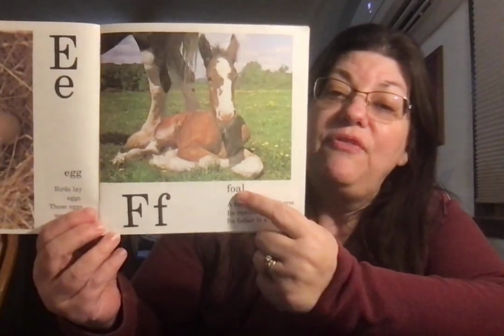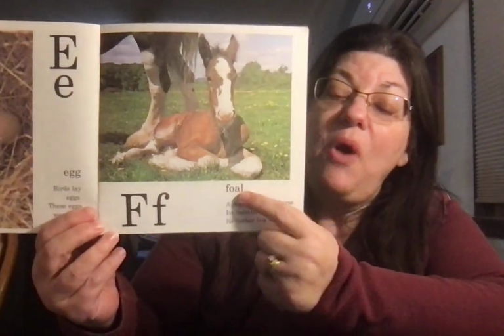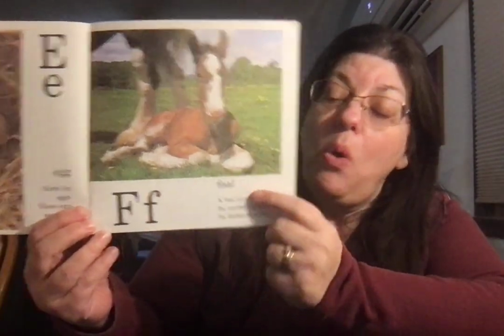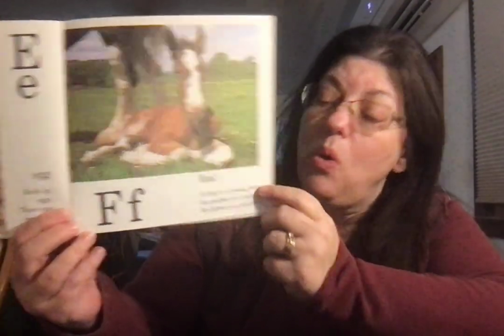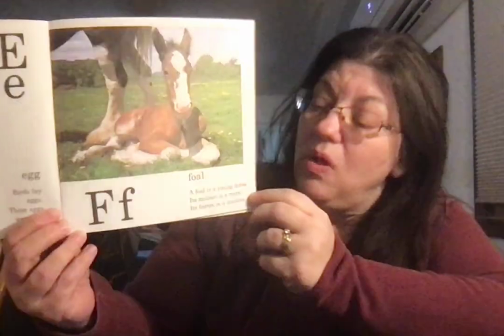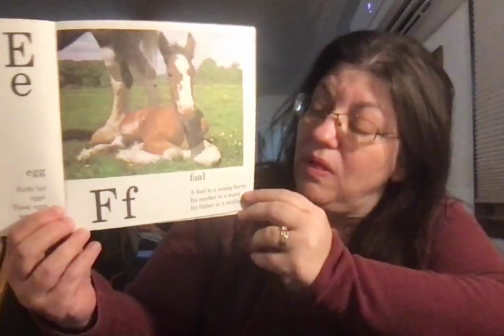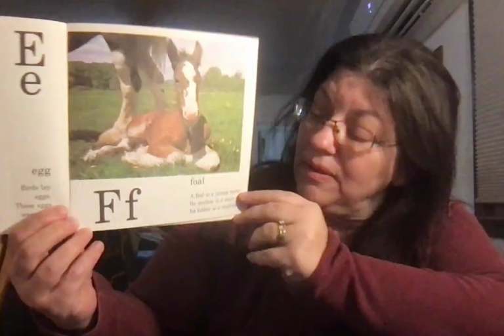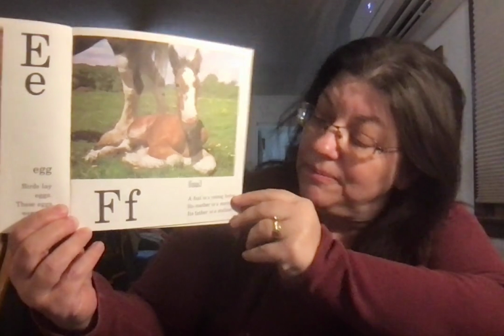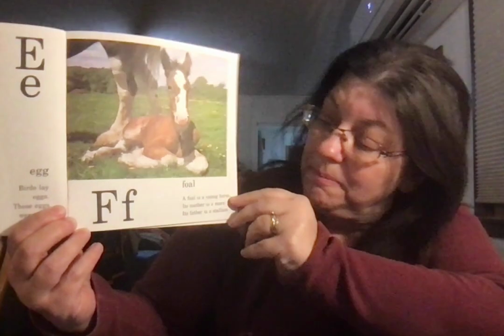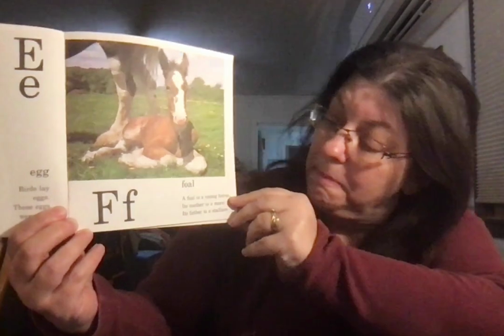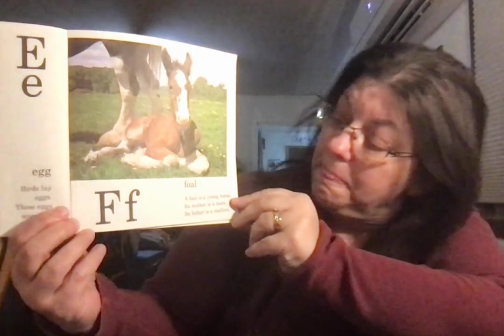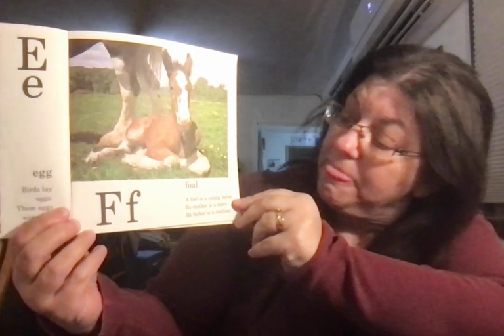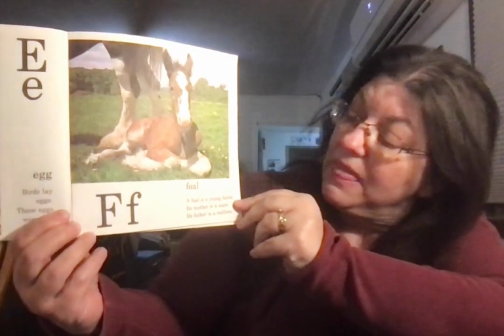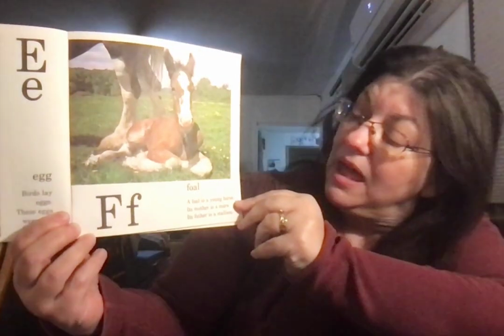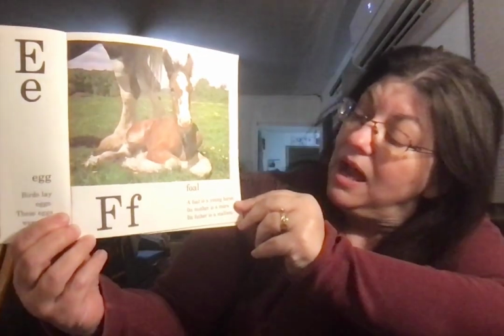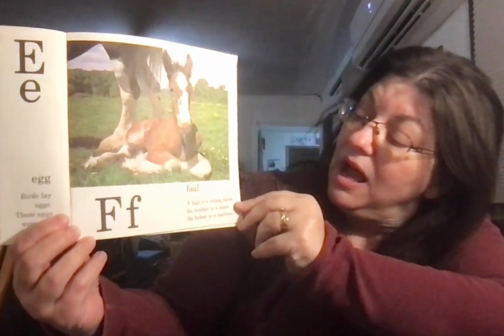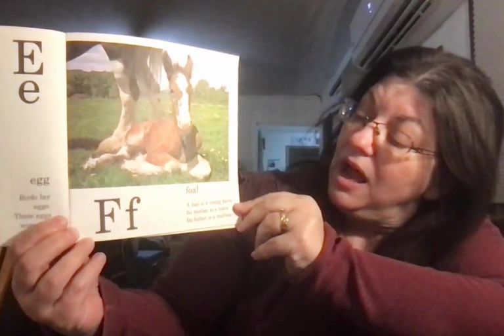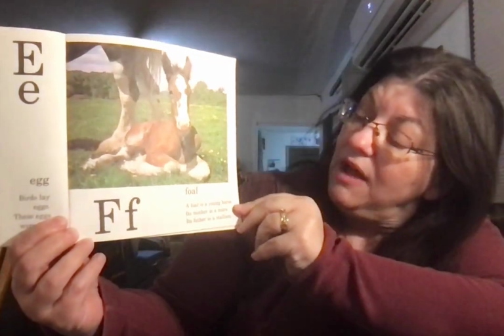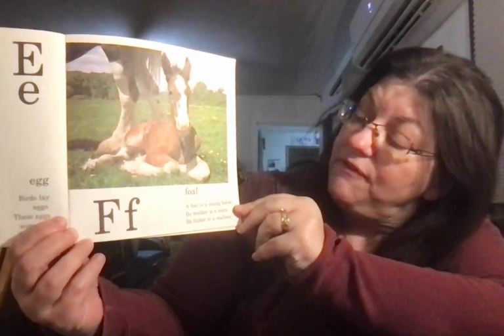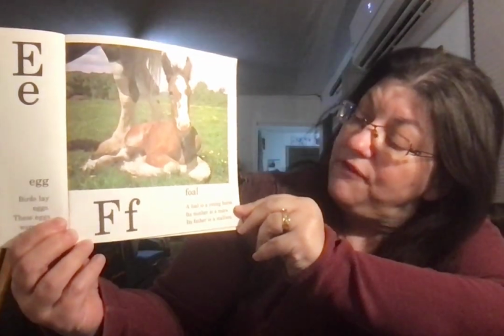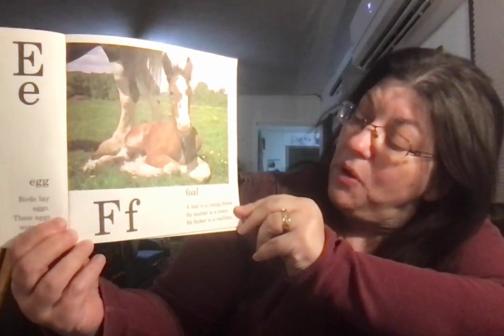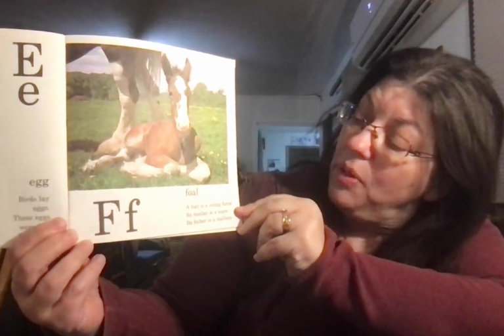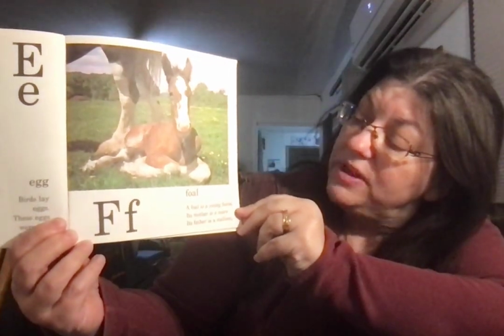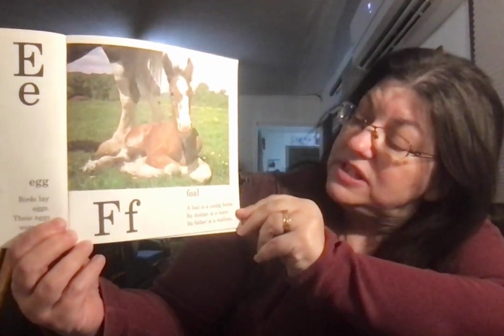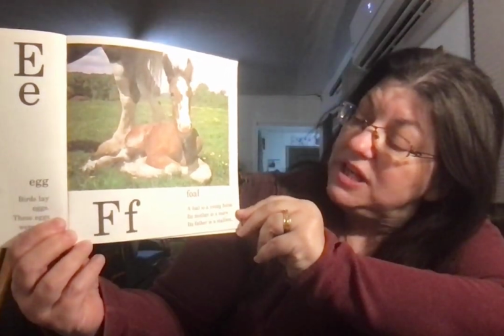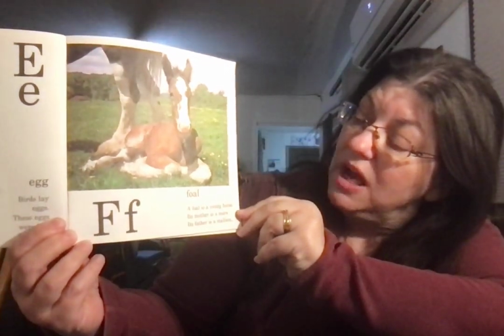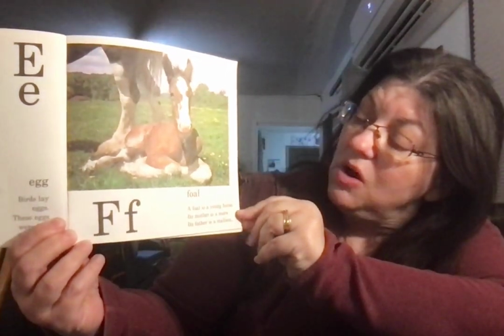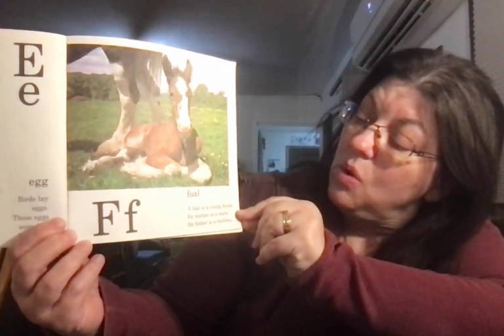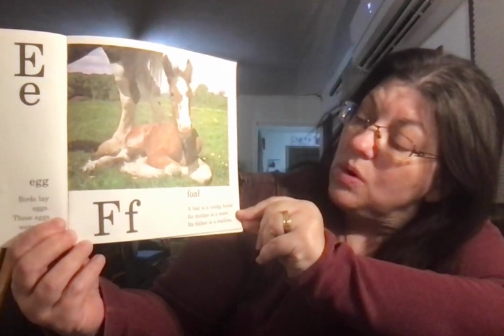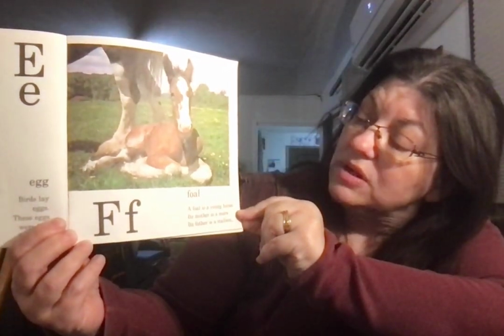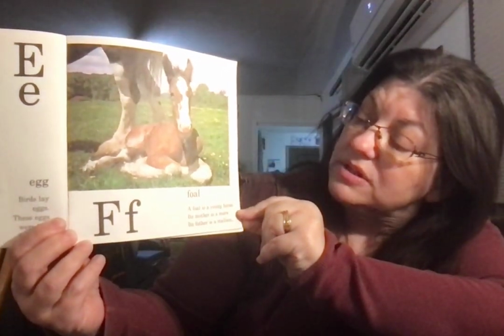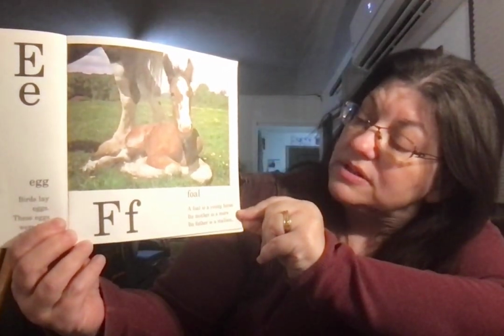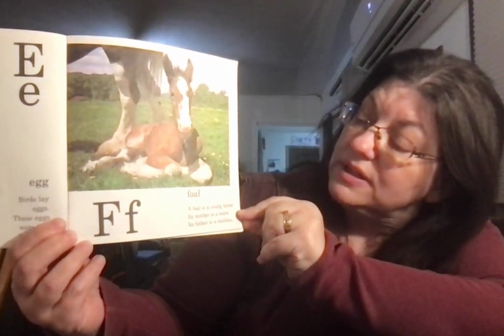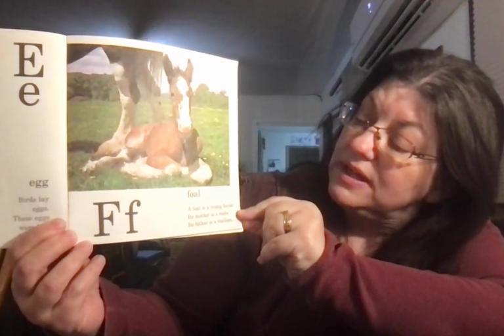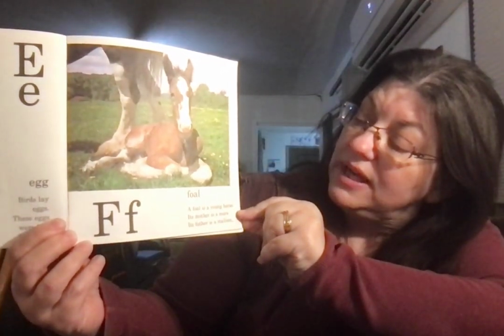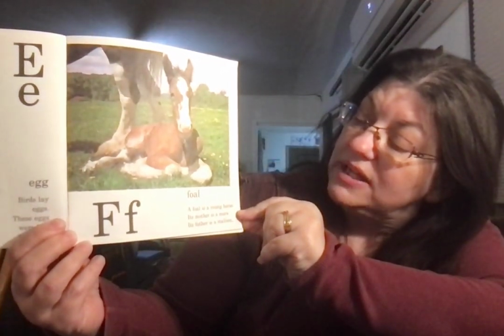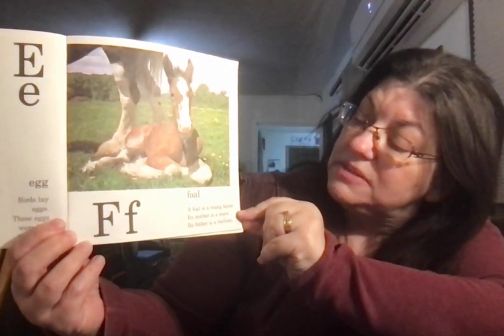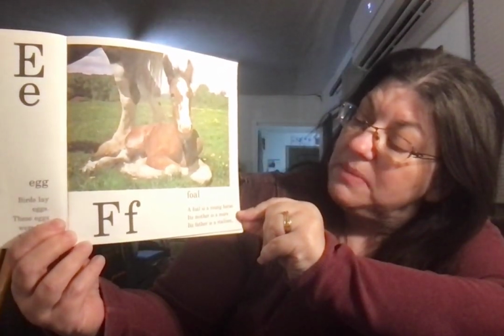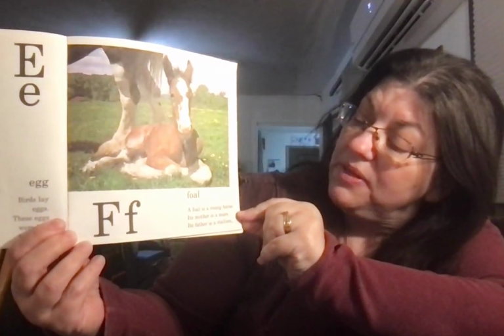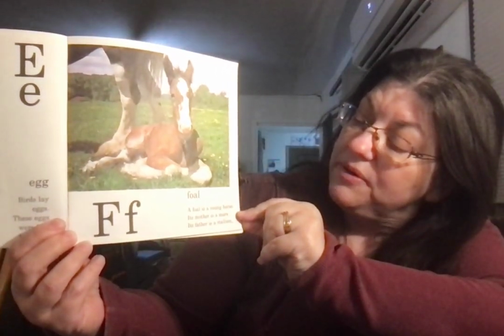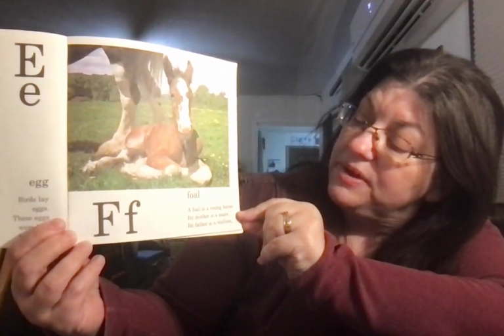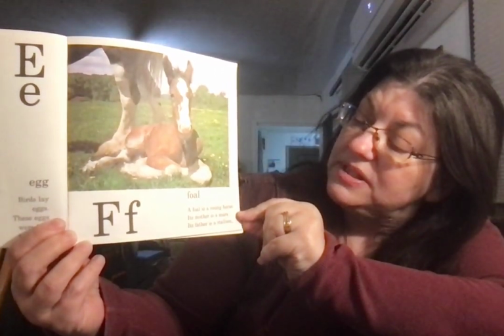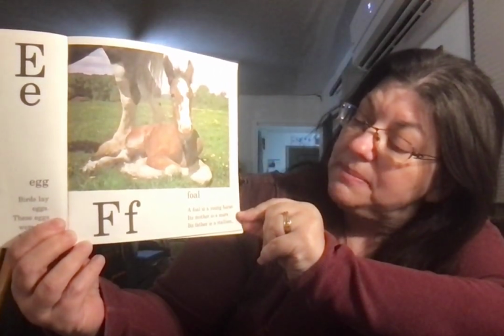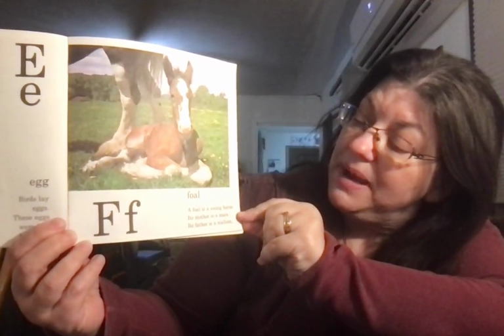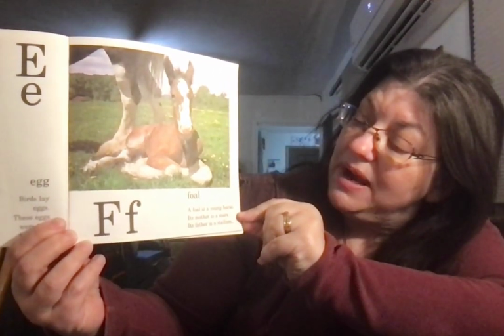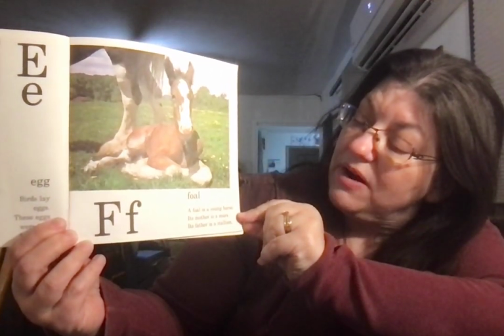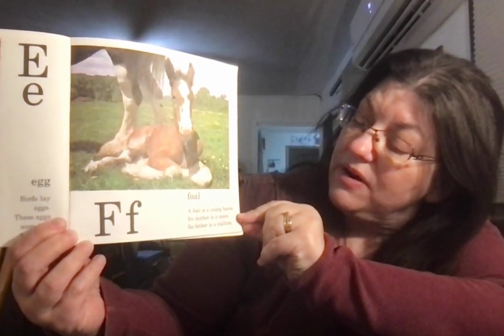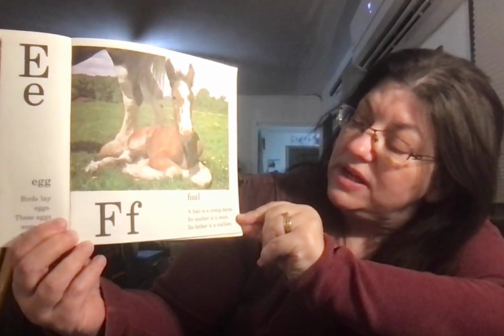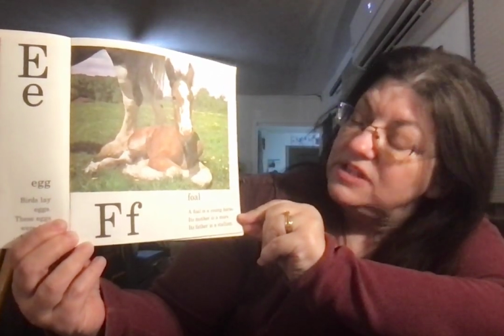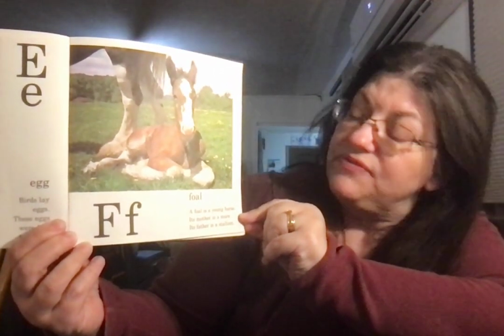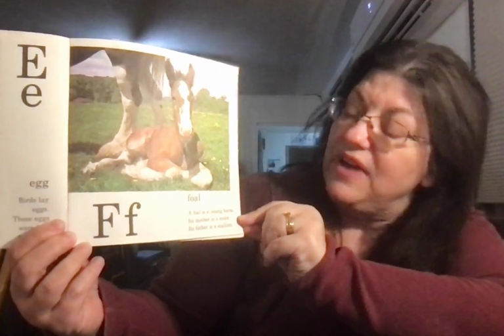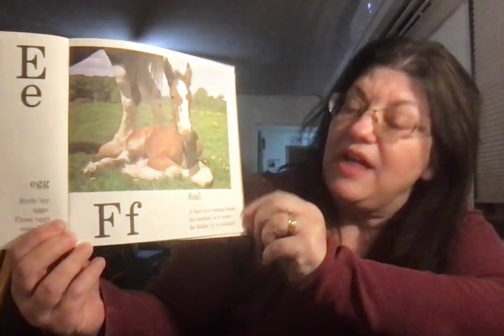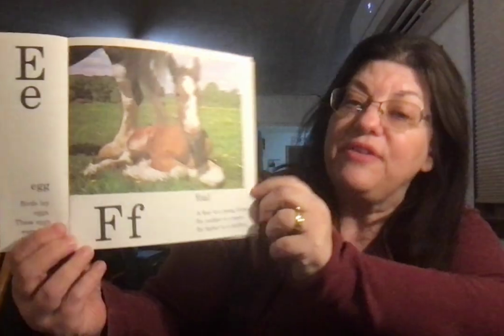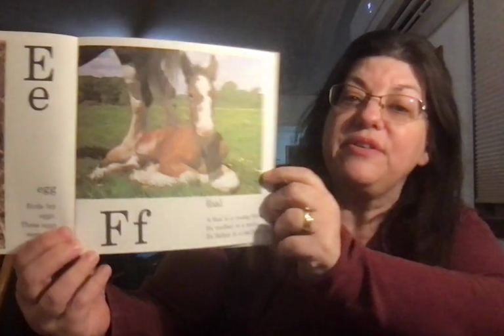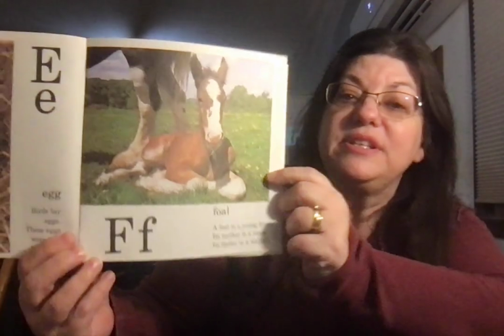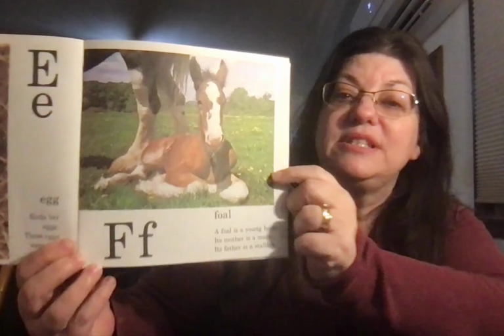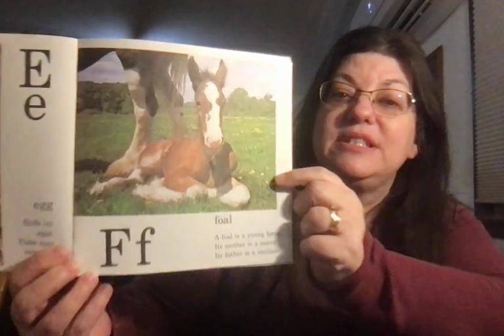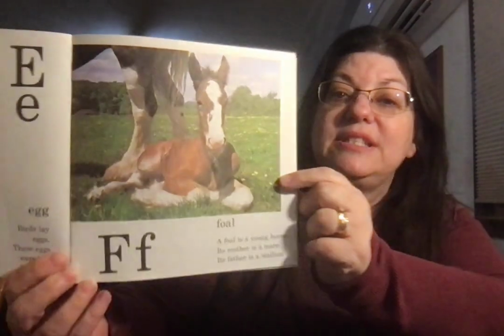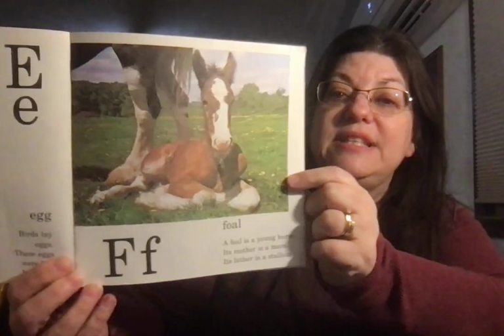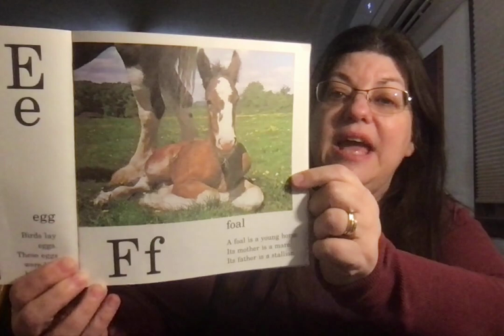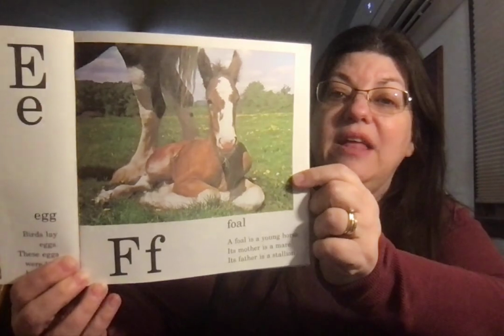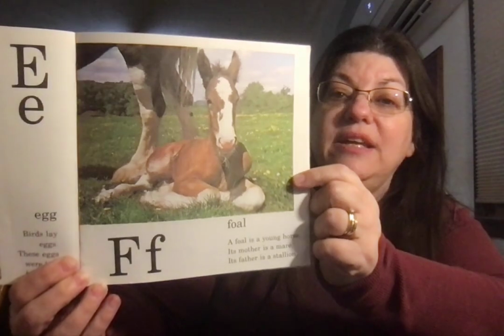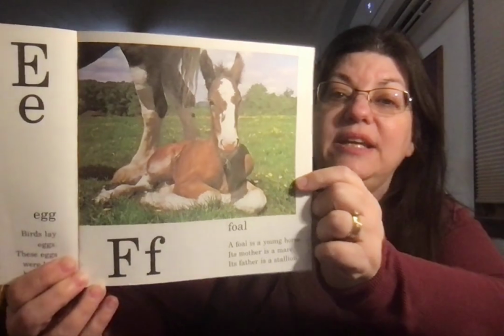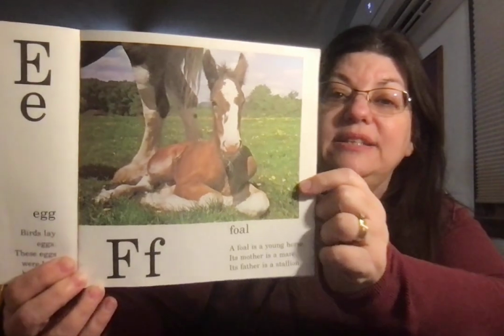Foal. A foal is a young horse. Its mother is a mare. Its father is a stallion.